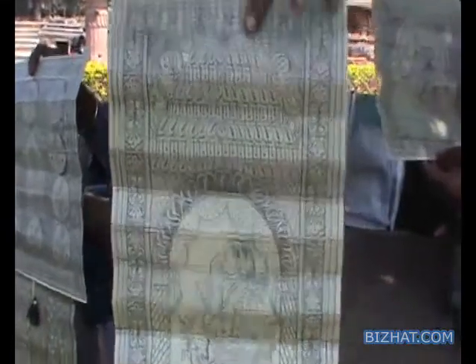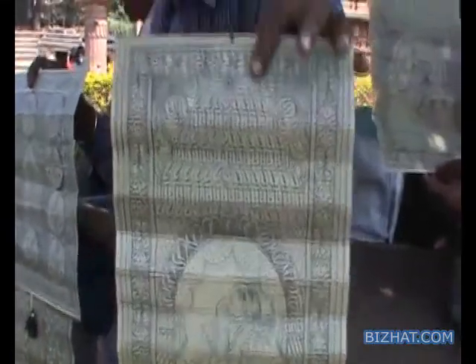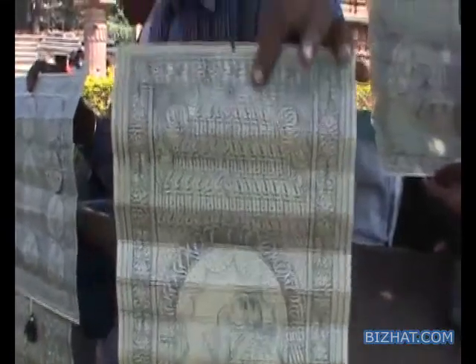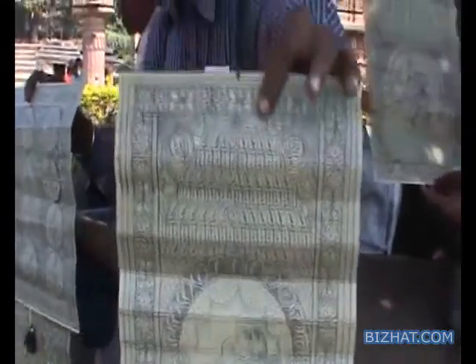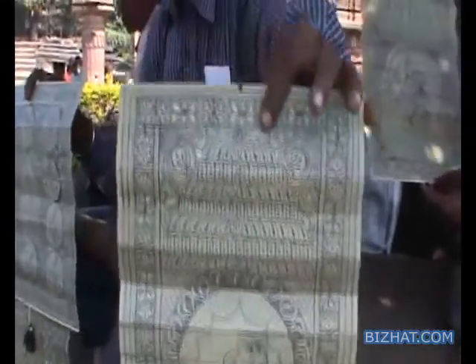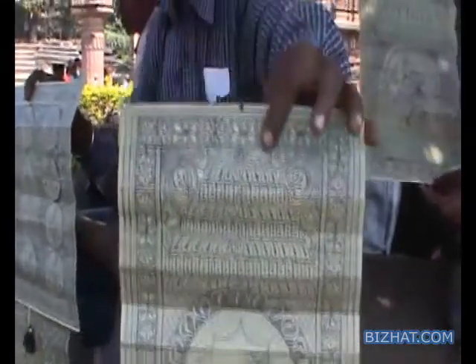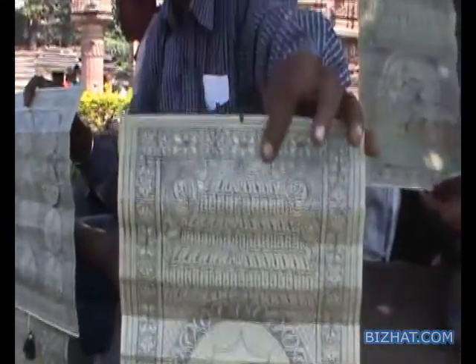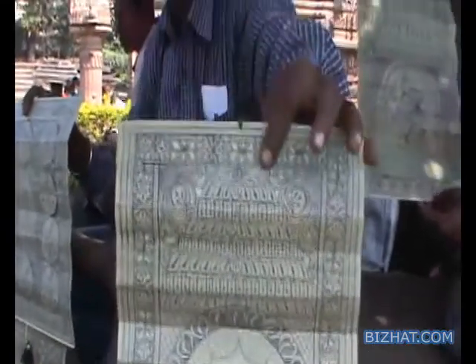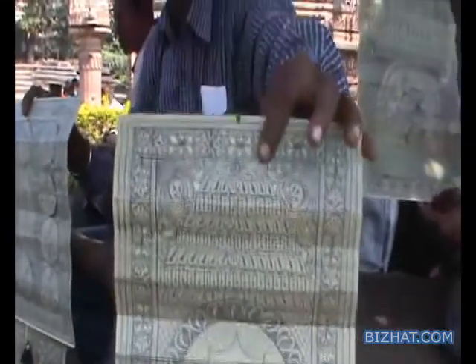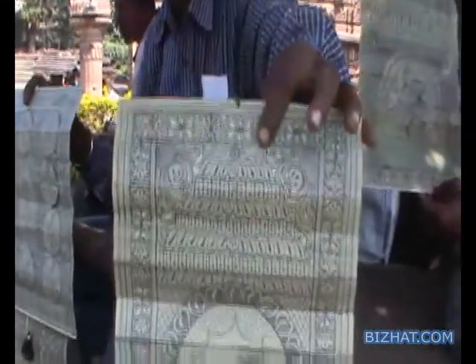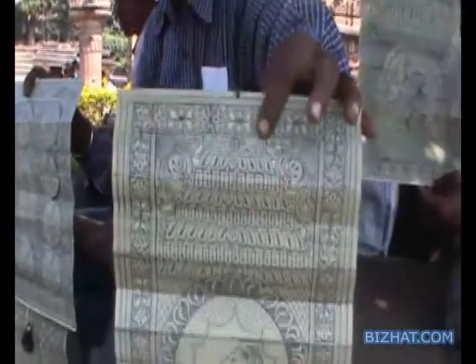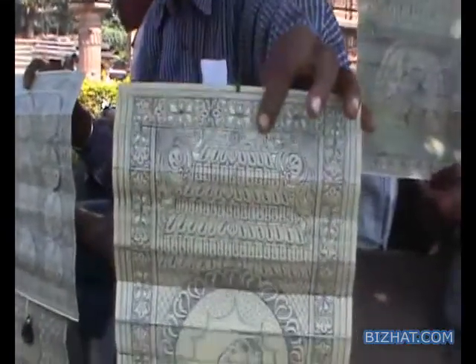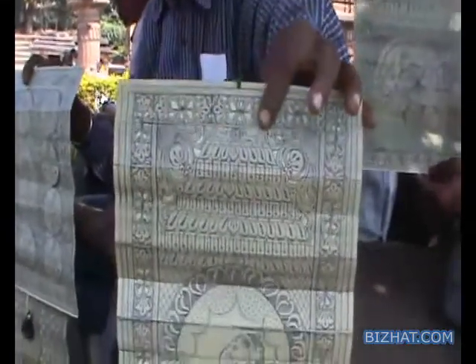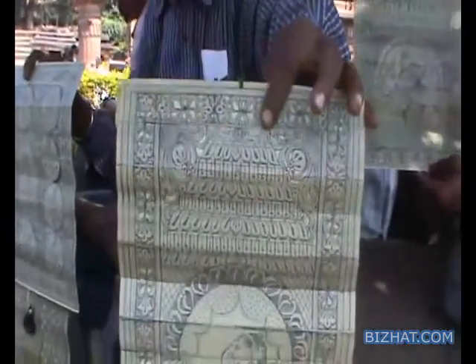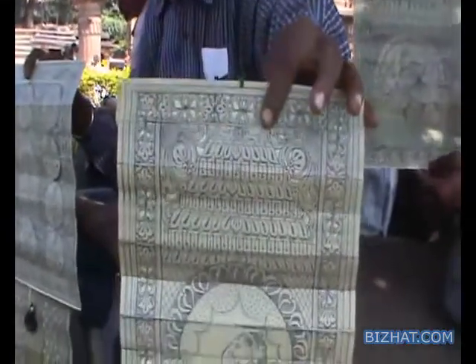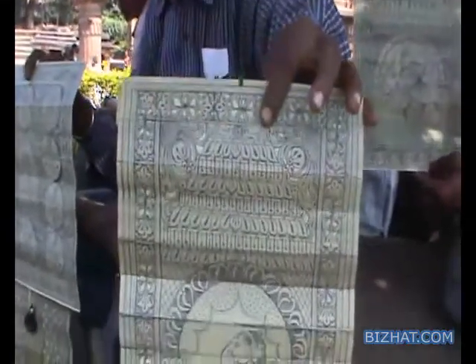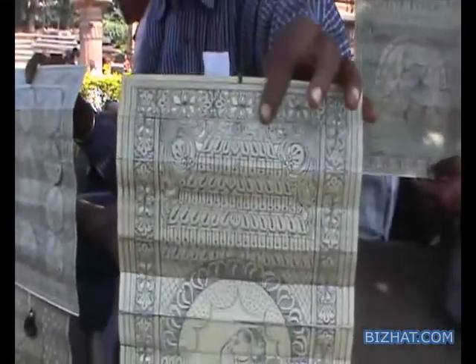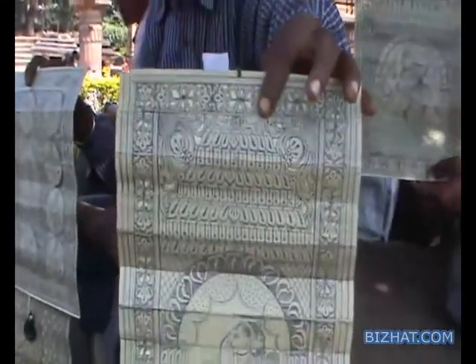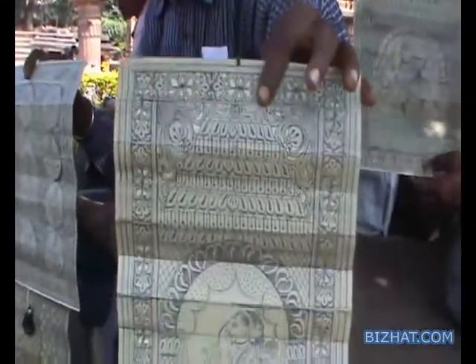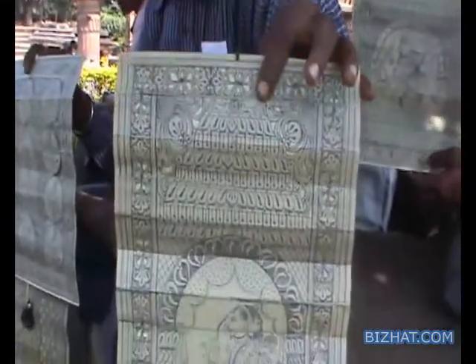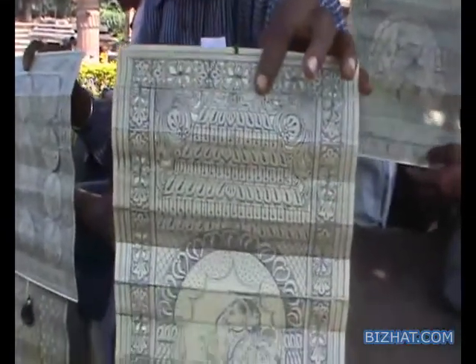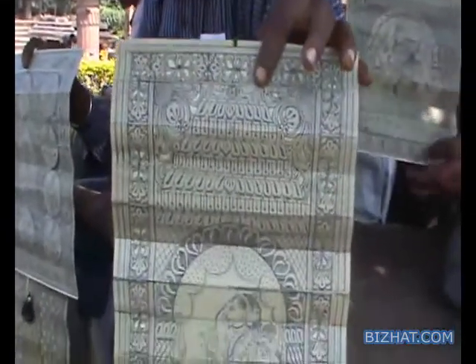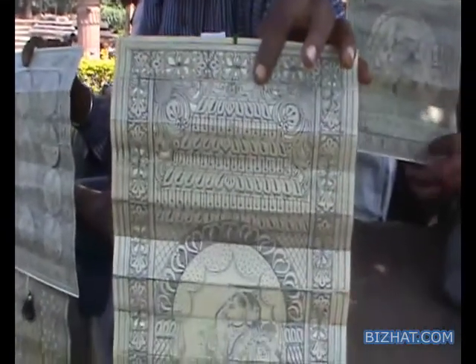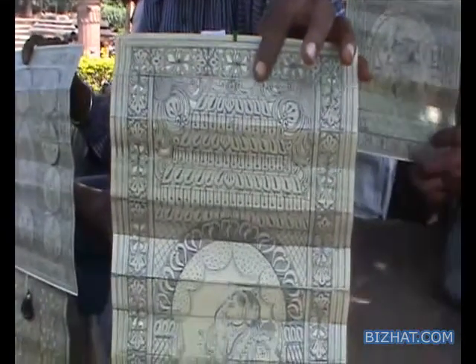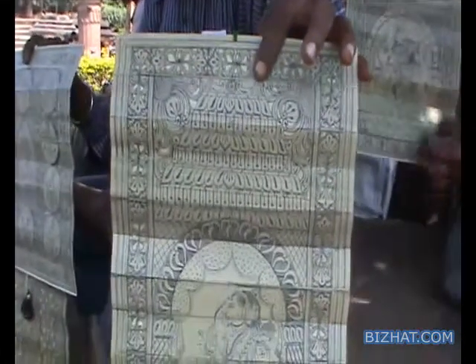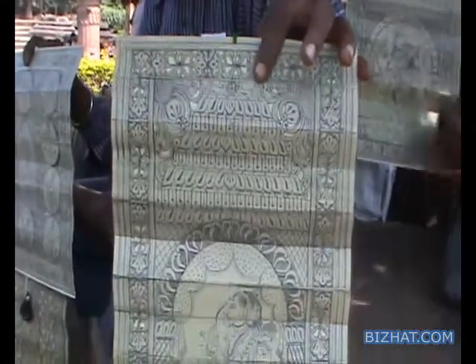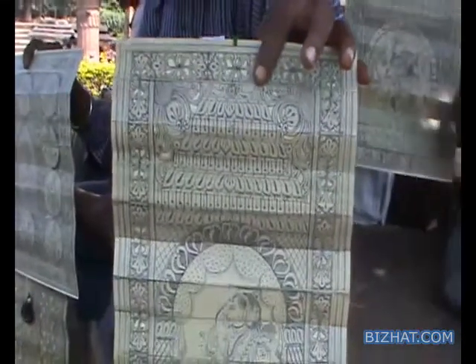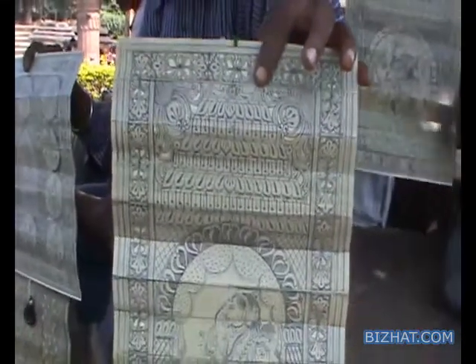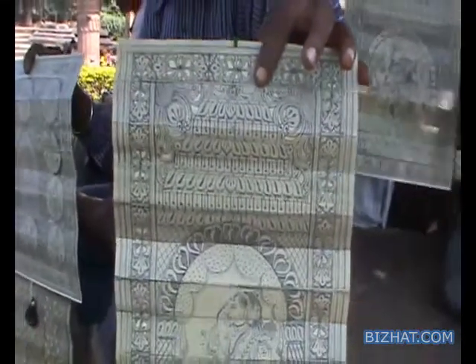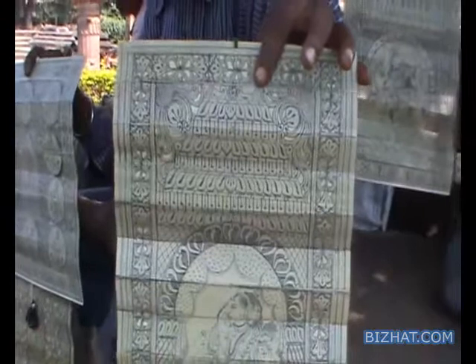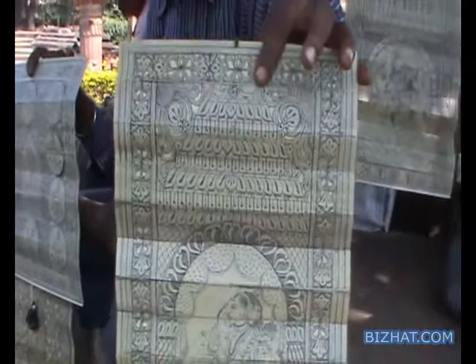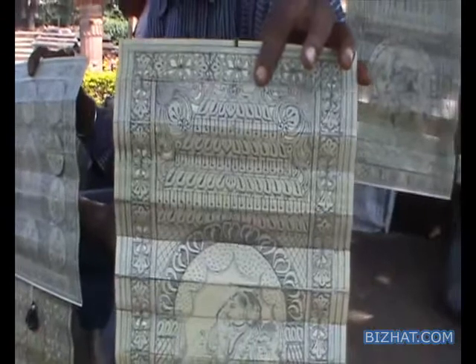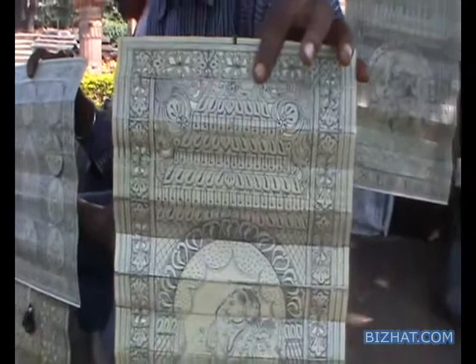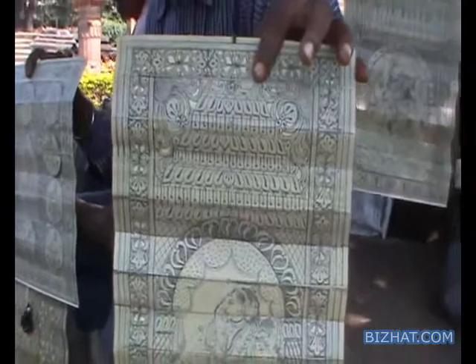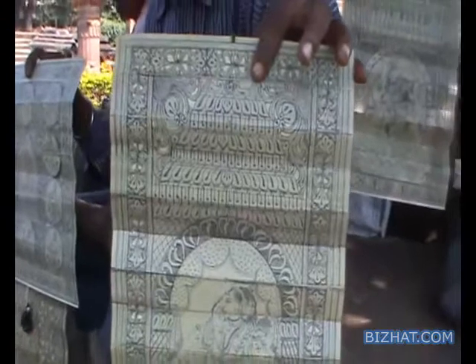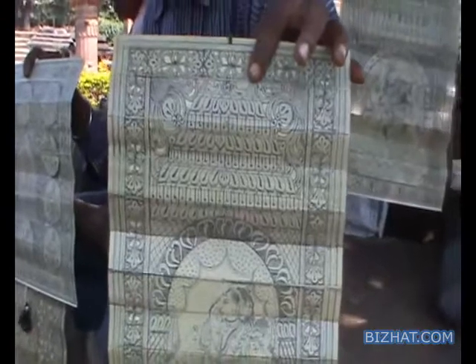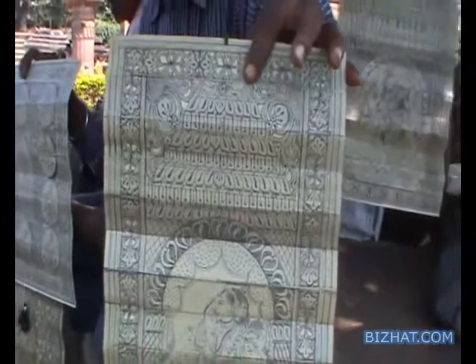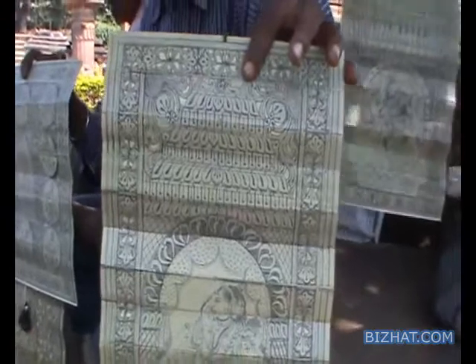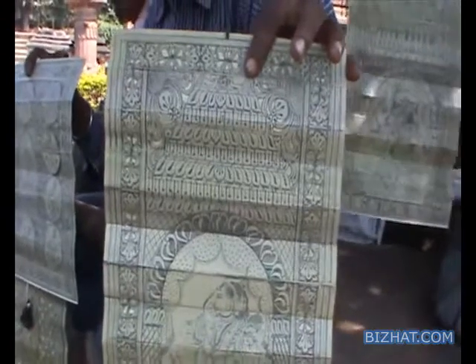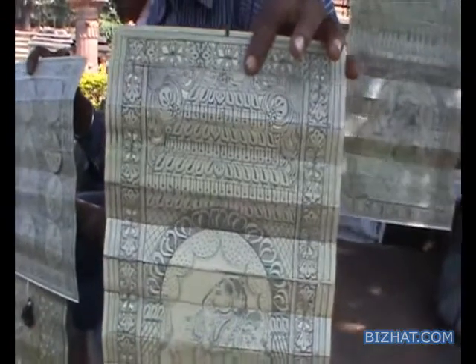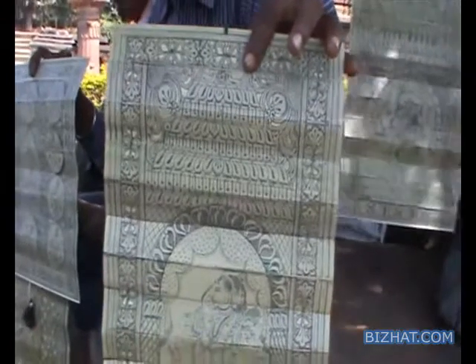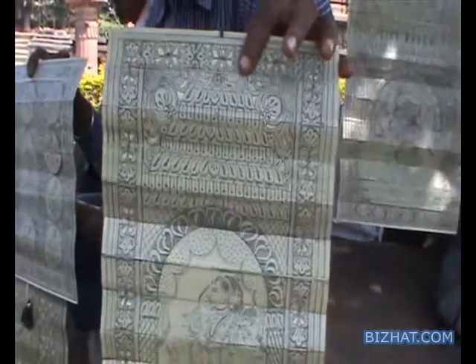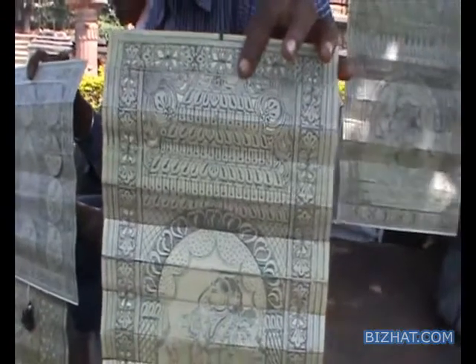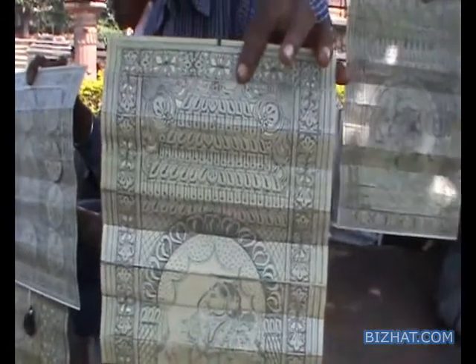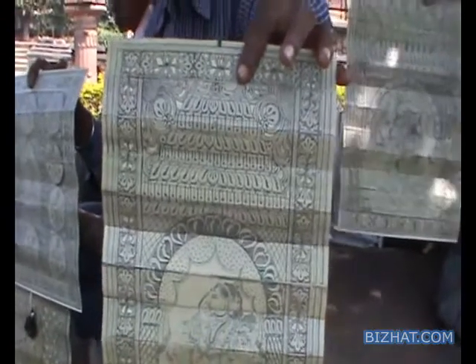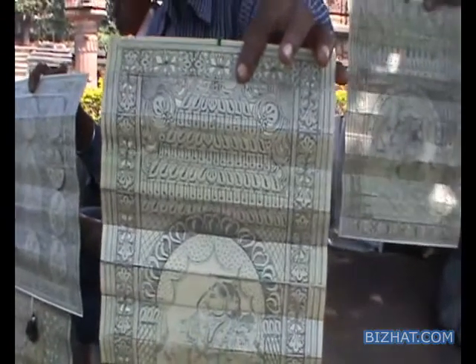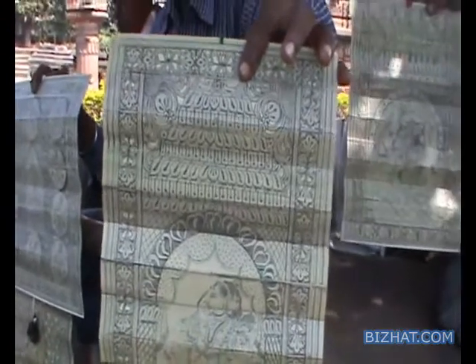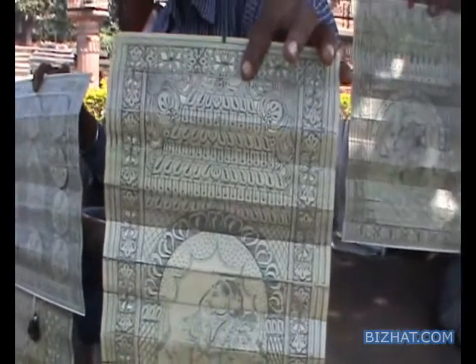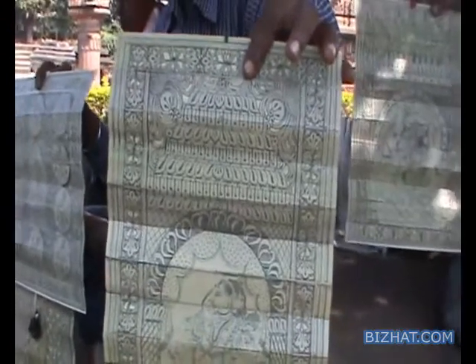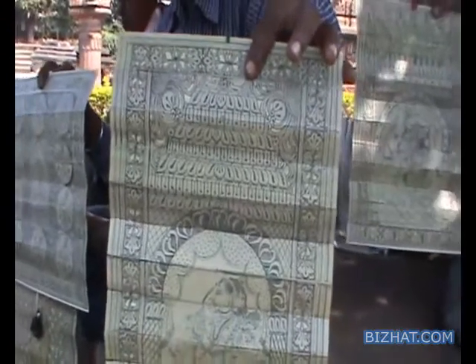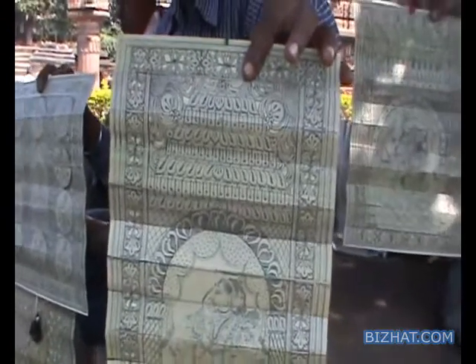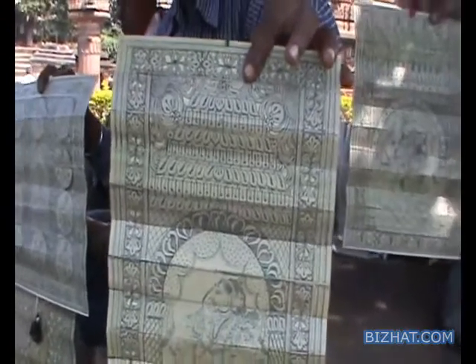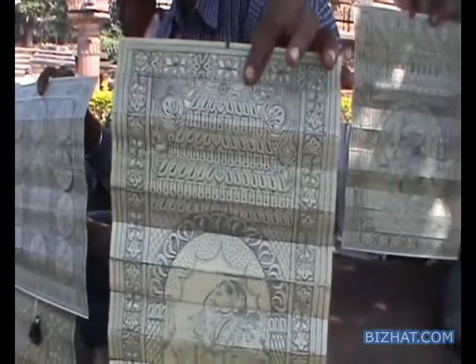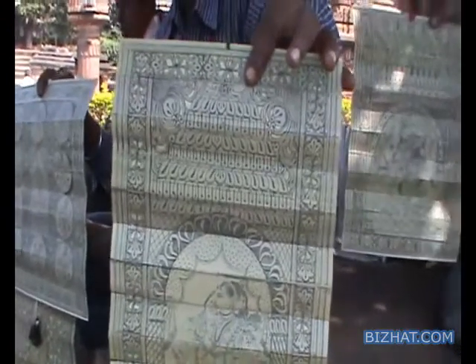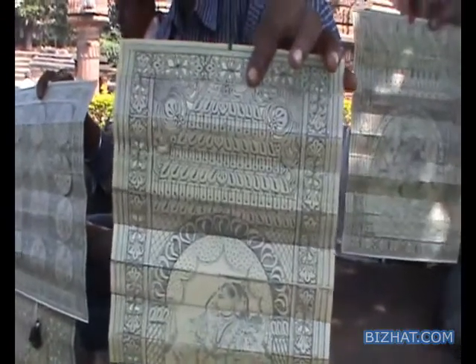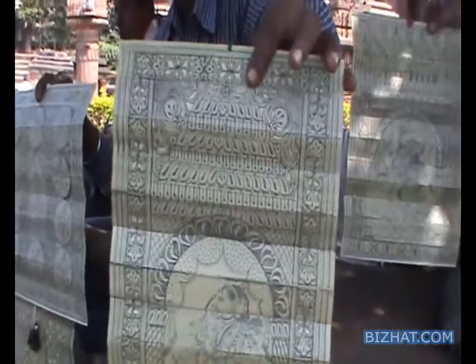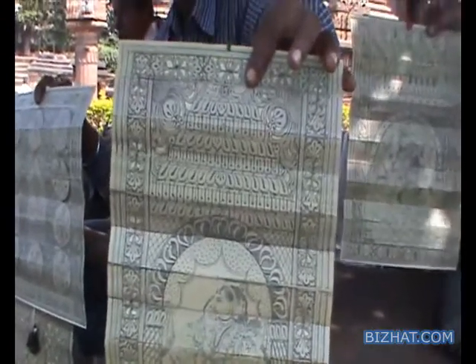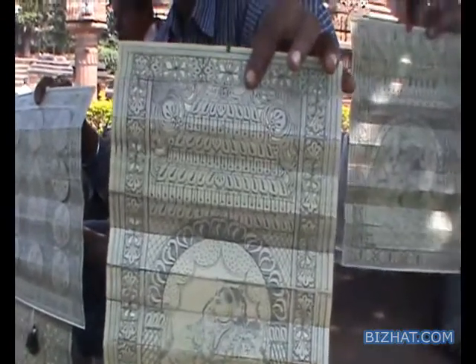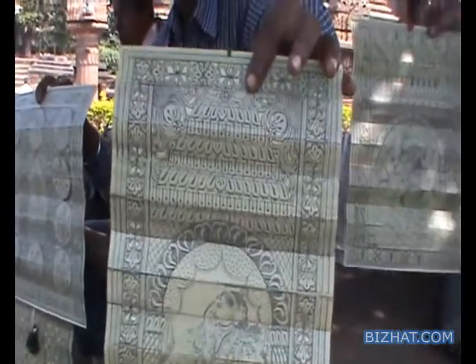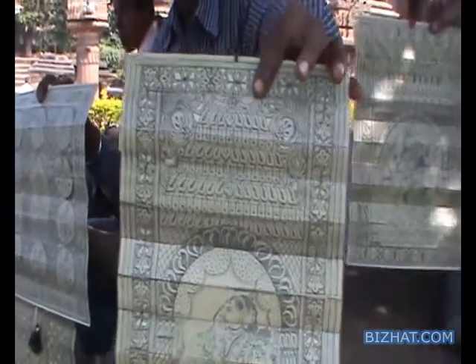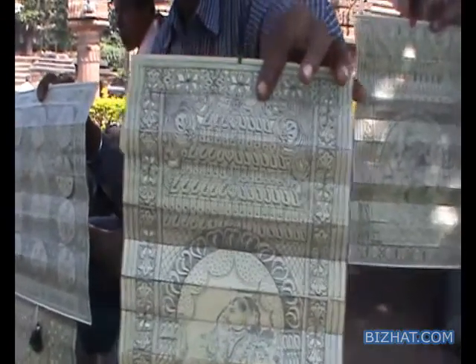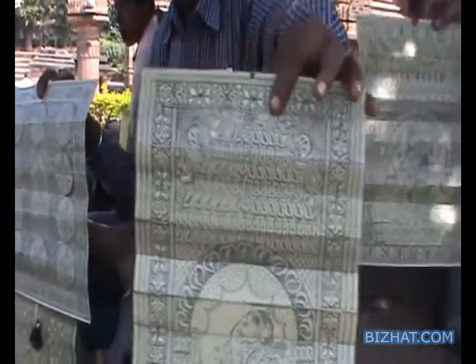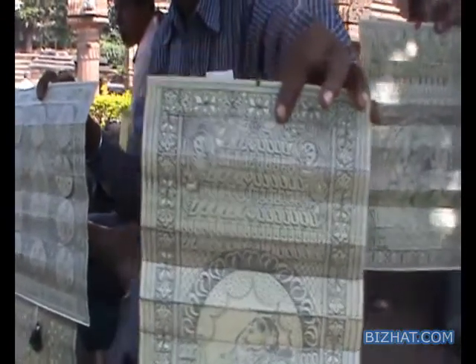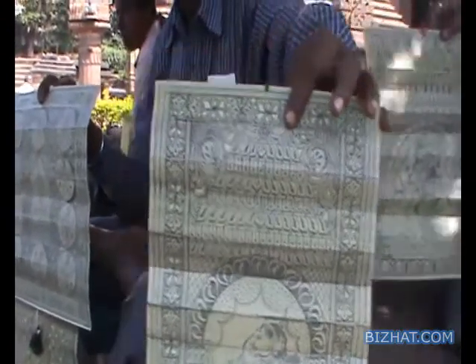800 rupees in a big showroom is possible for these things. It's great work, nice work. Yeah, thank you sir.